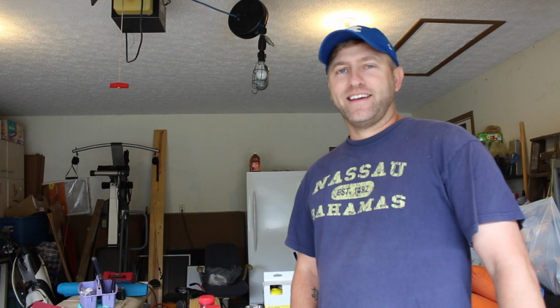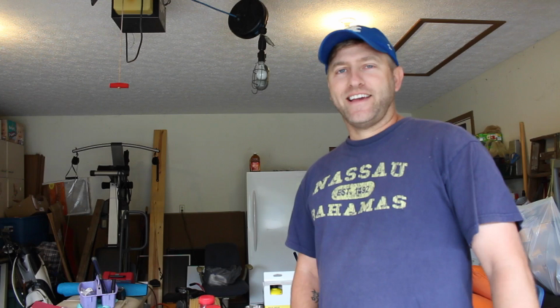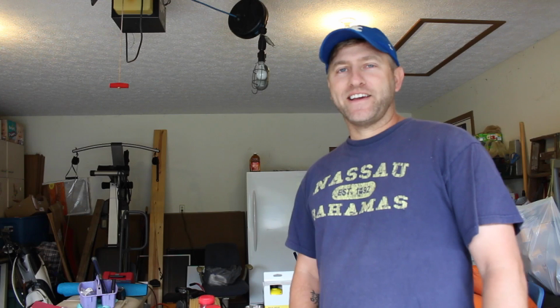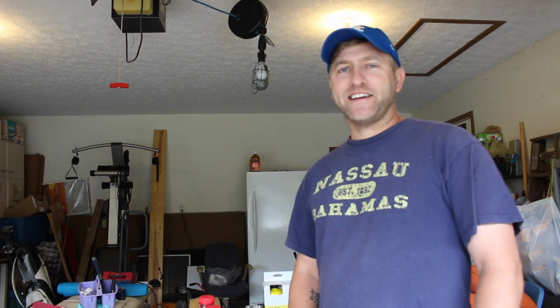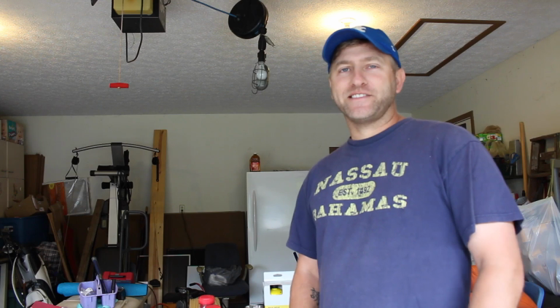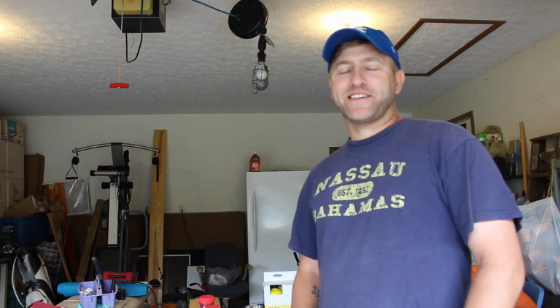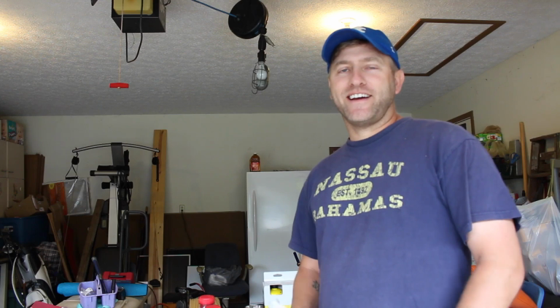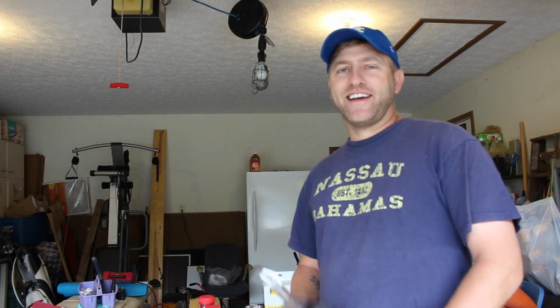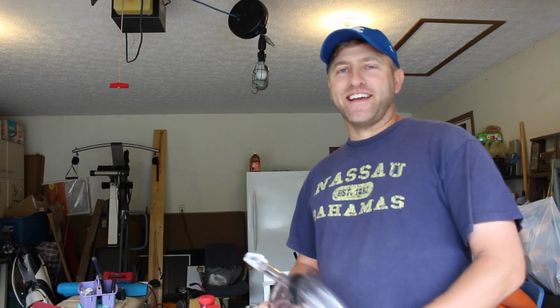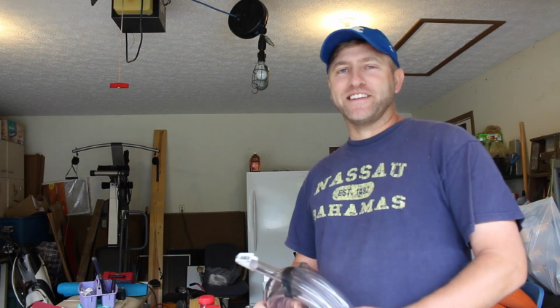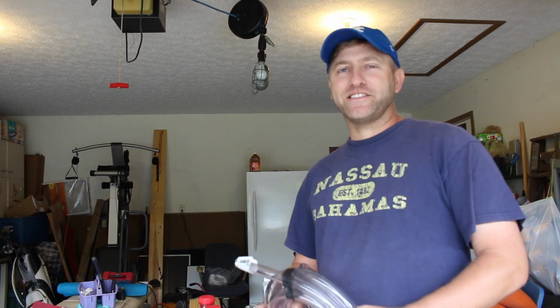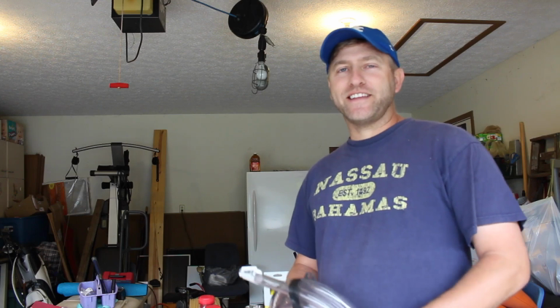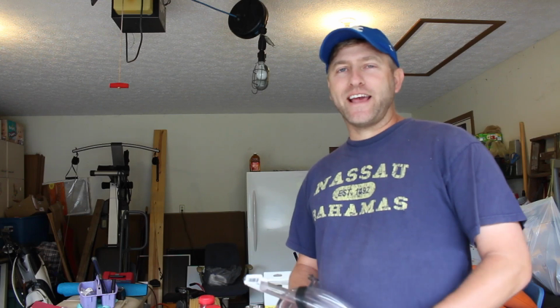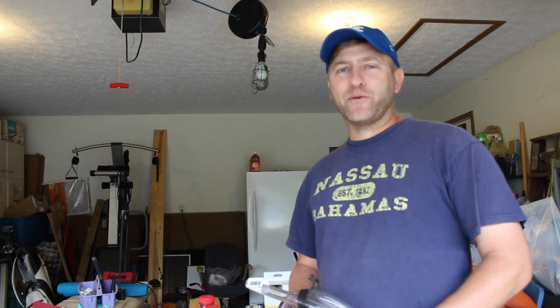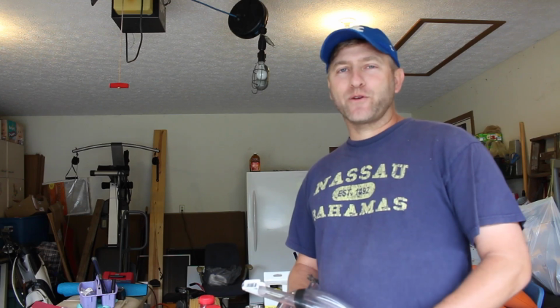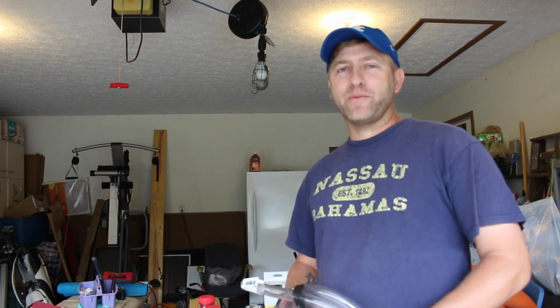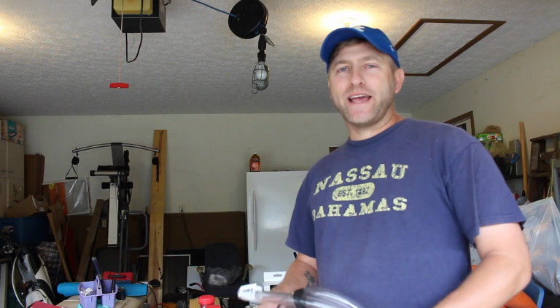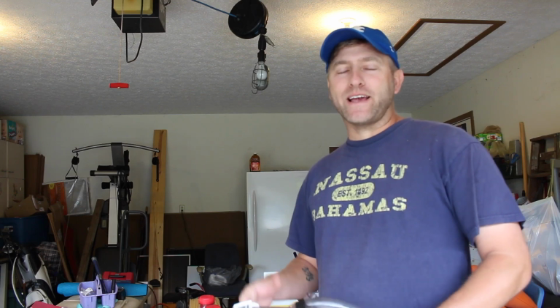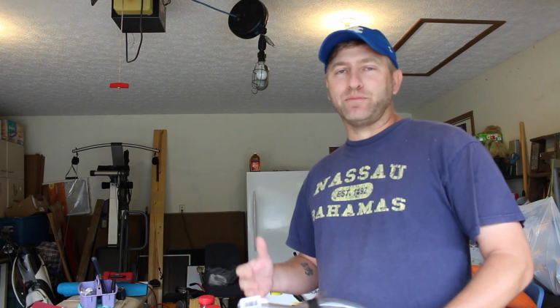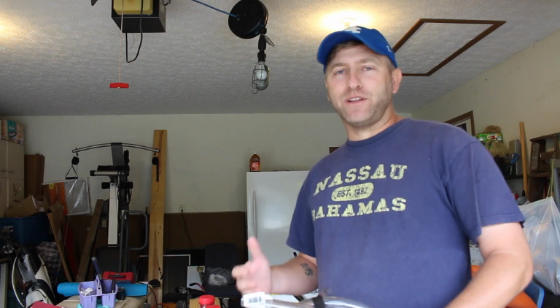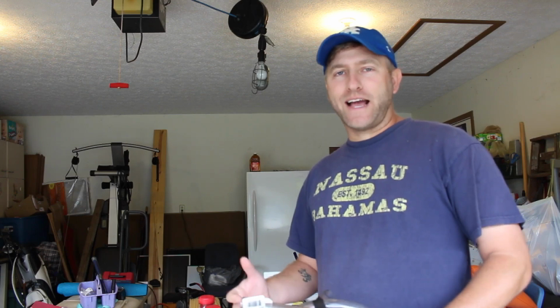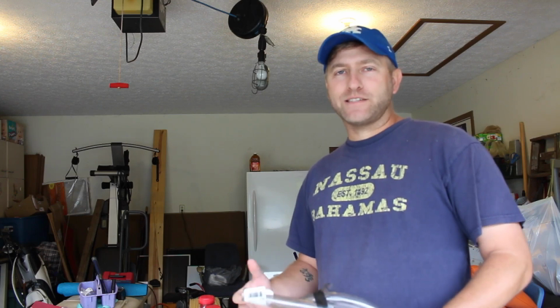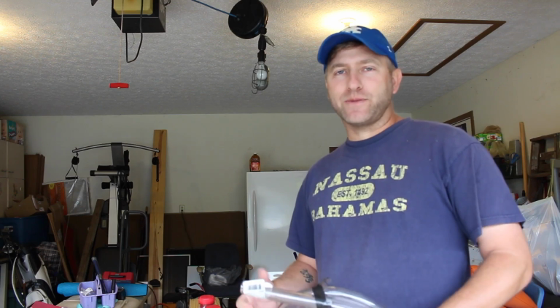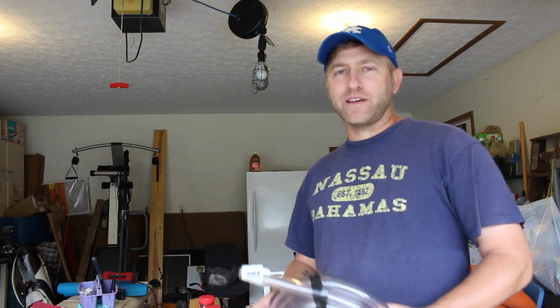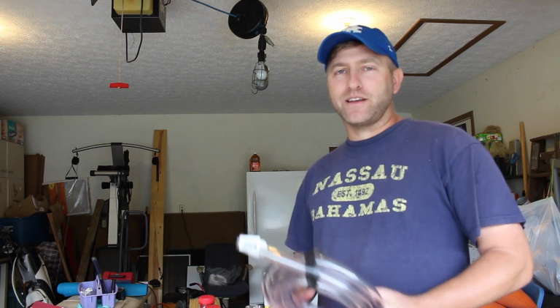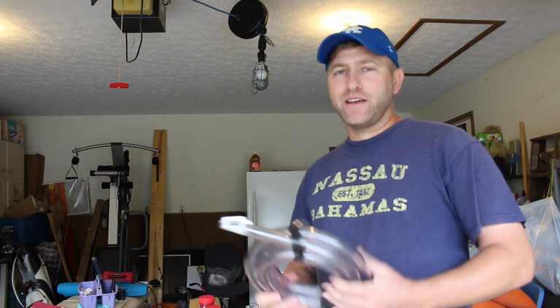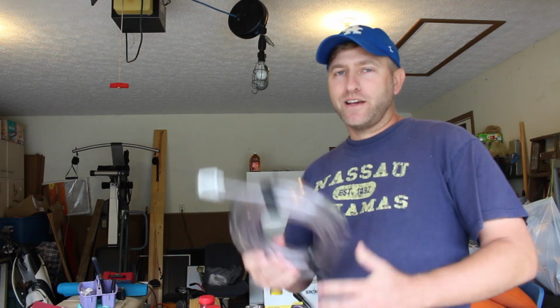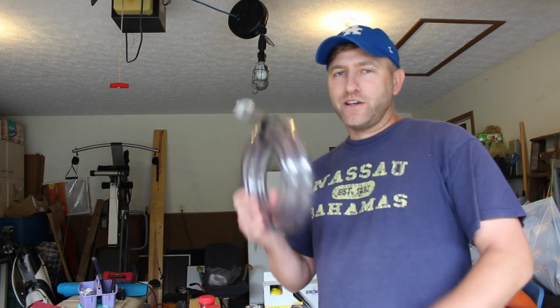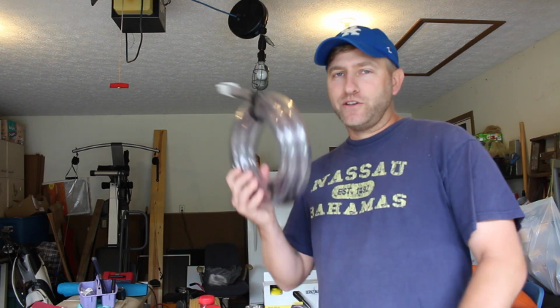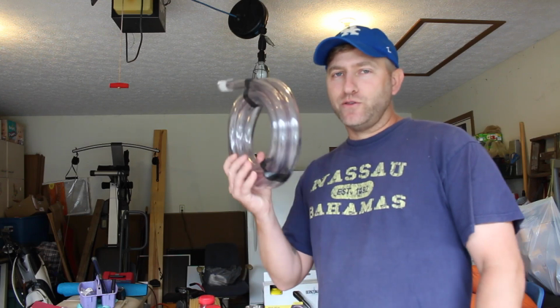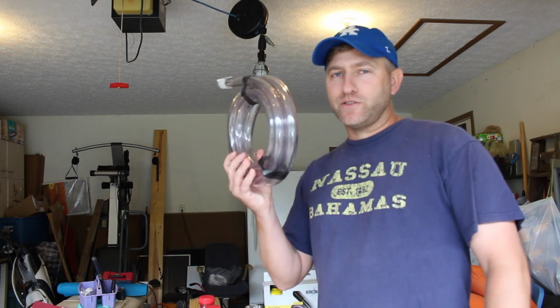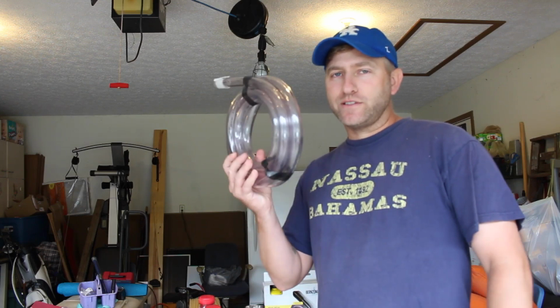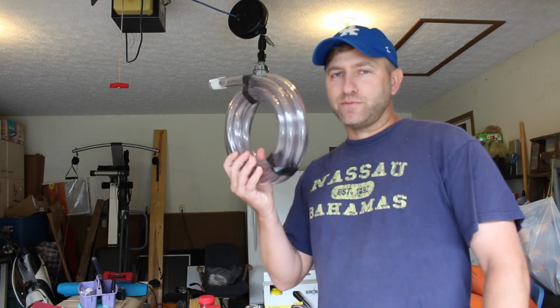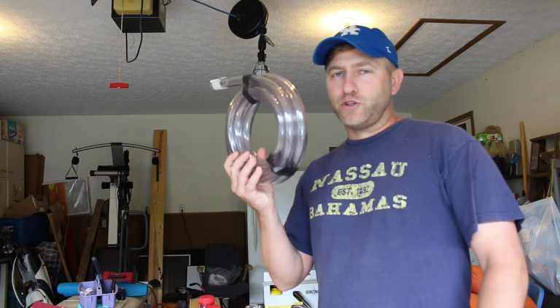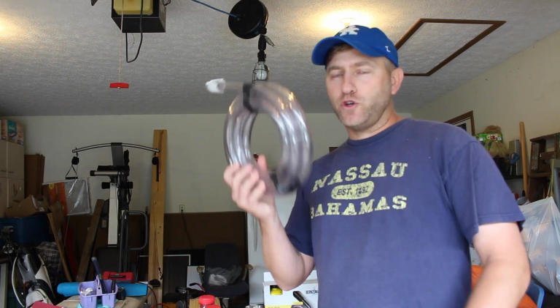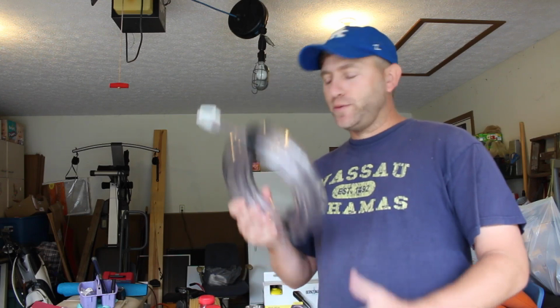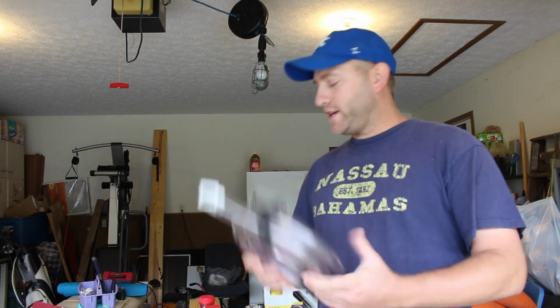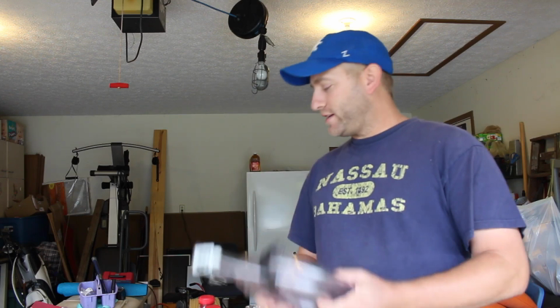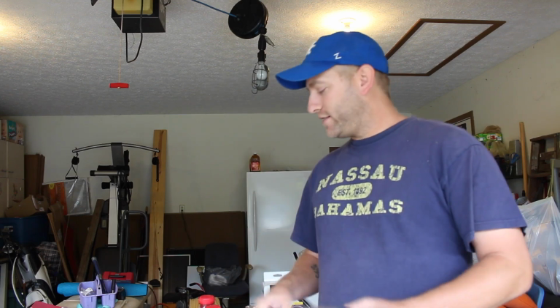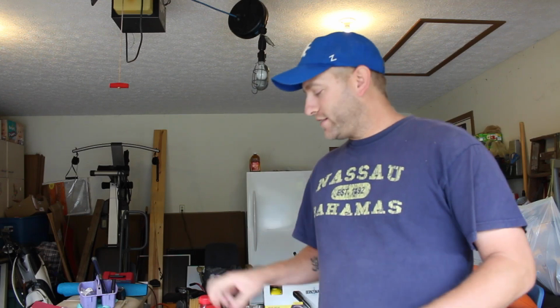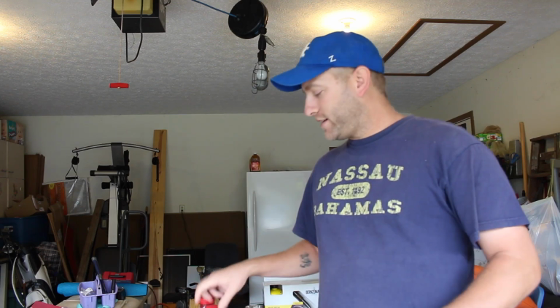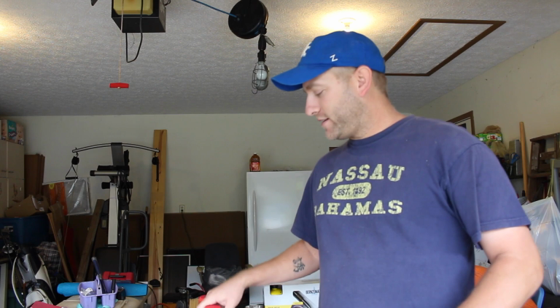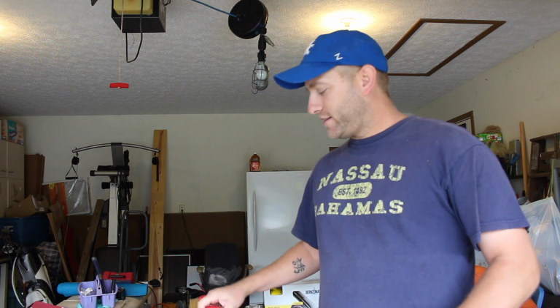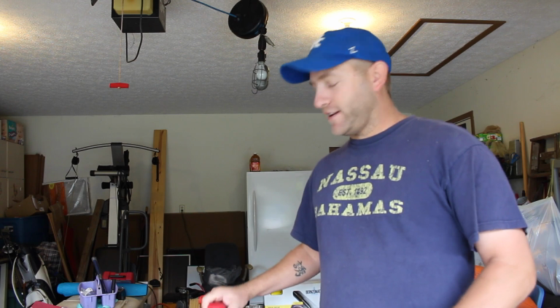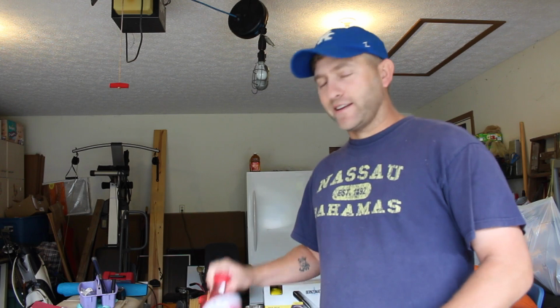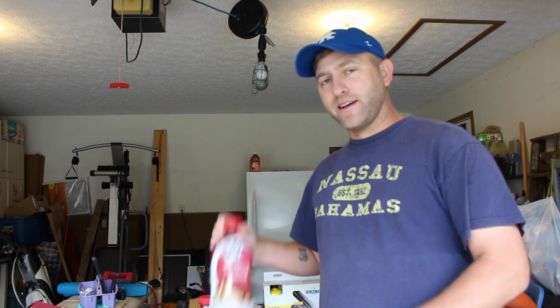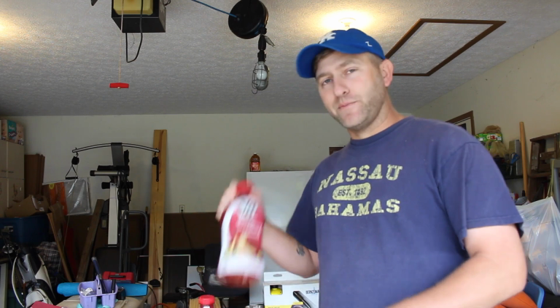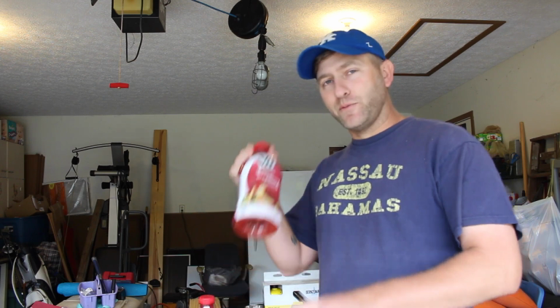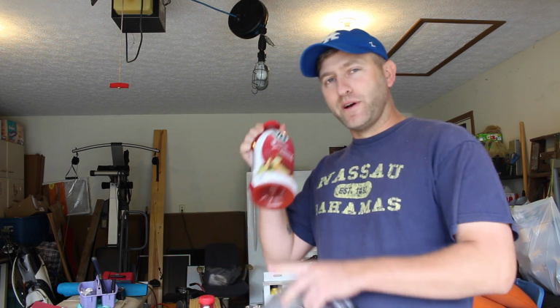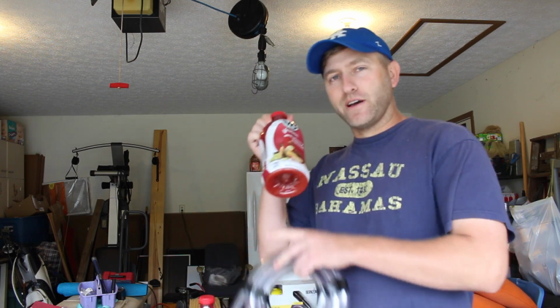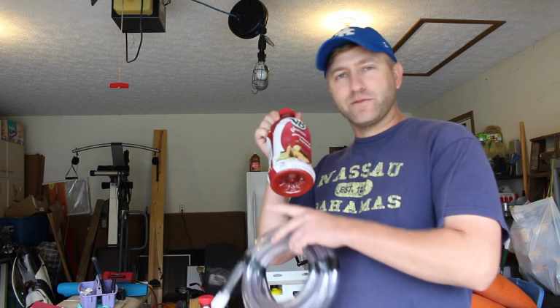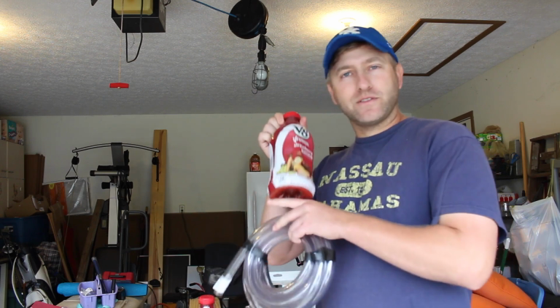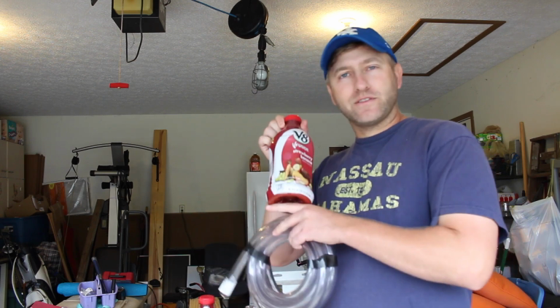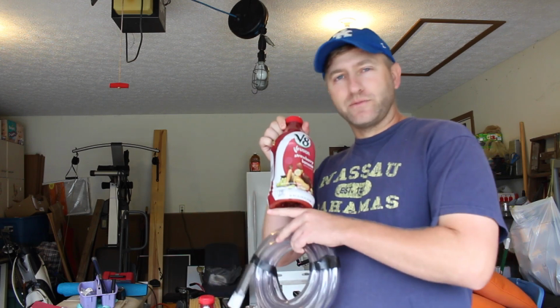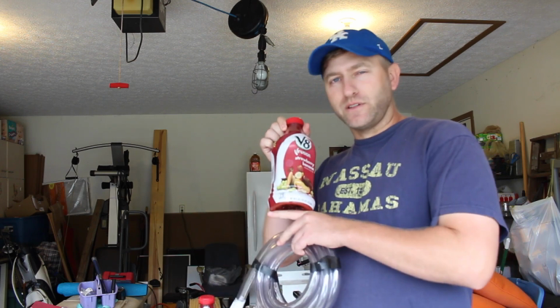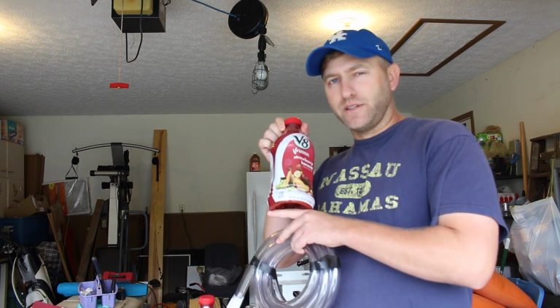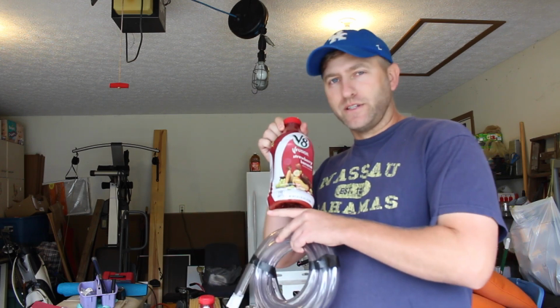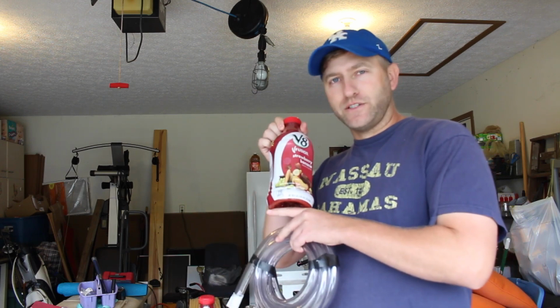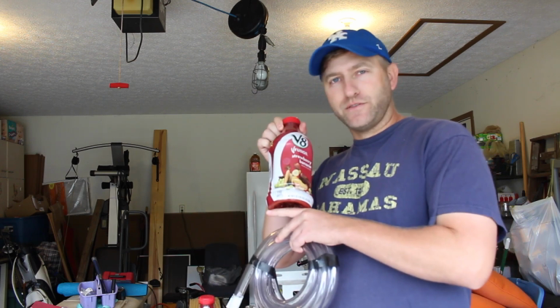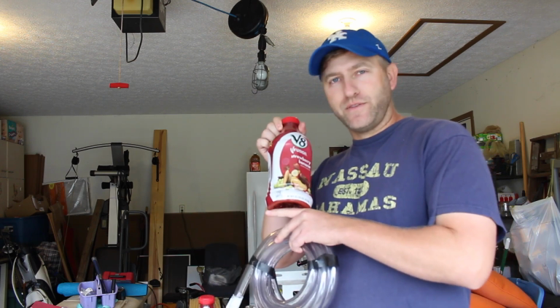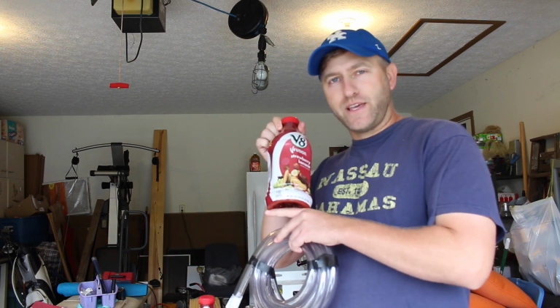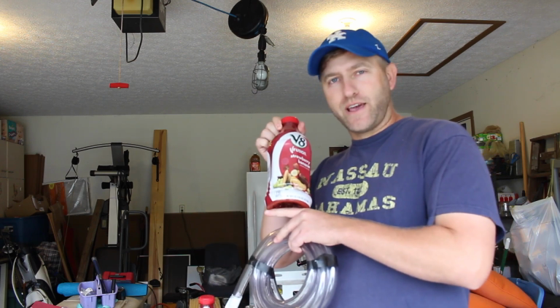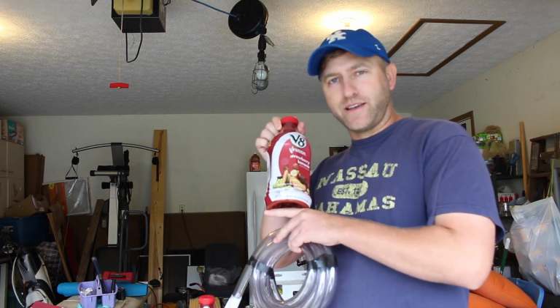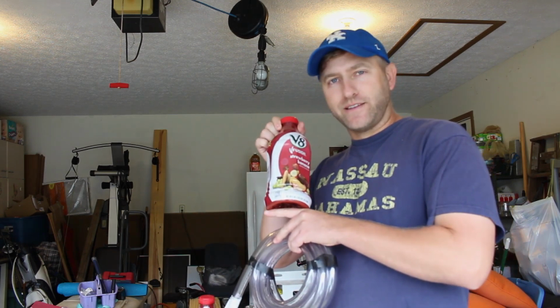Hey guys, it's Kai, and today we're going to make a plasma gun using some tubing and a couple bottles of some delicious V8.